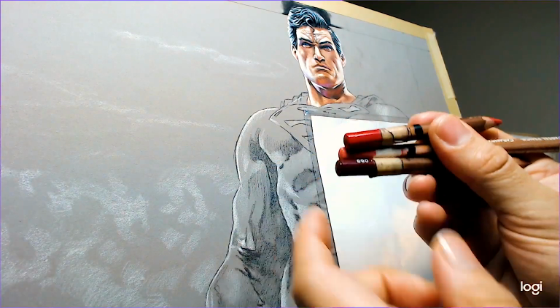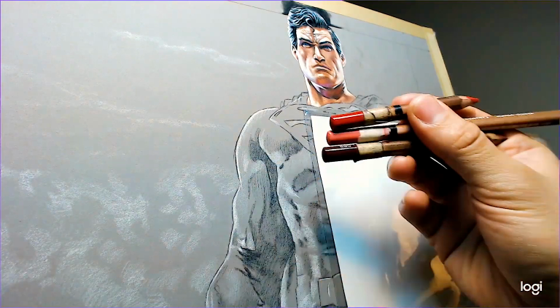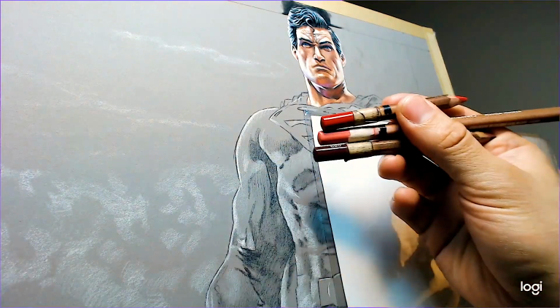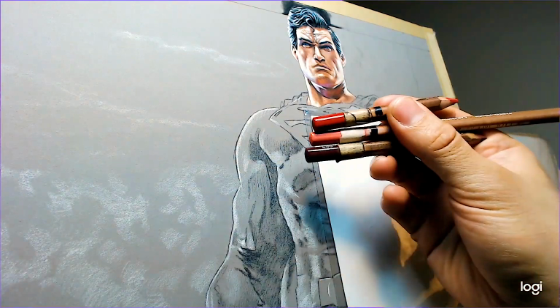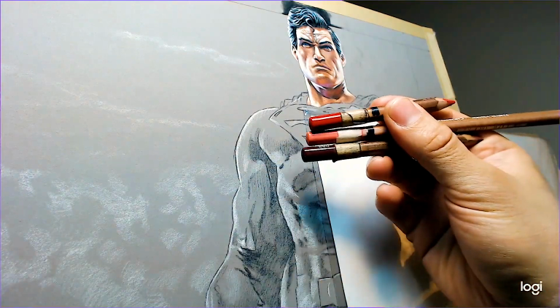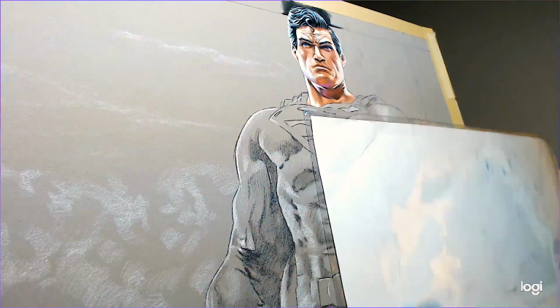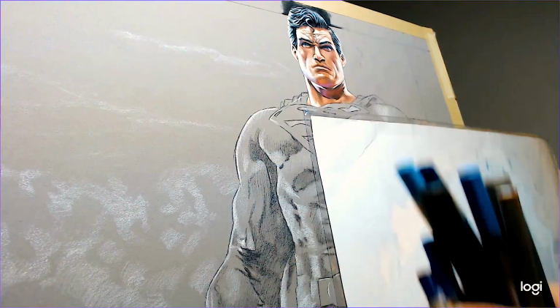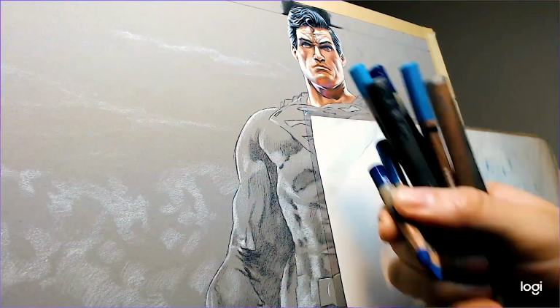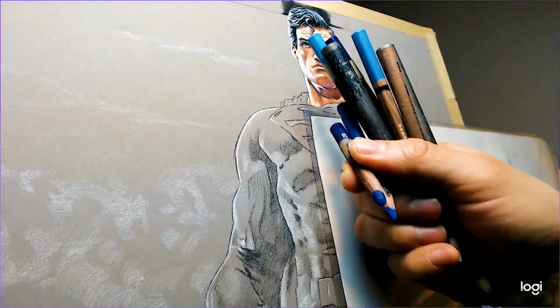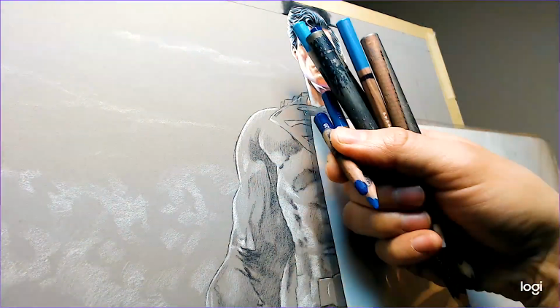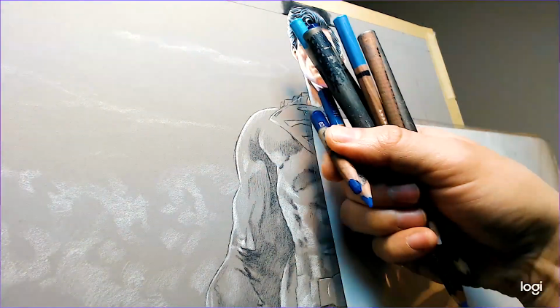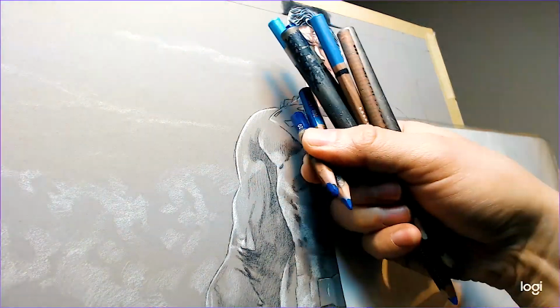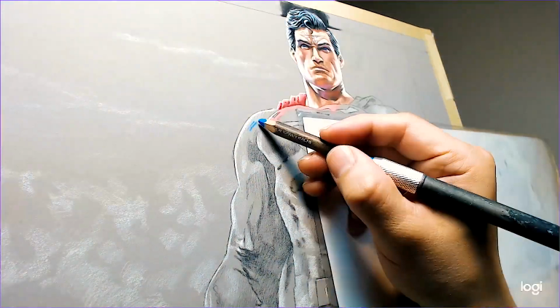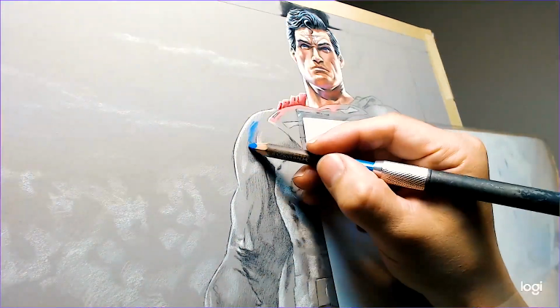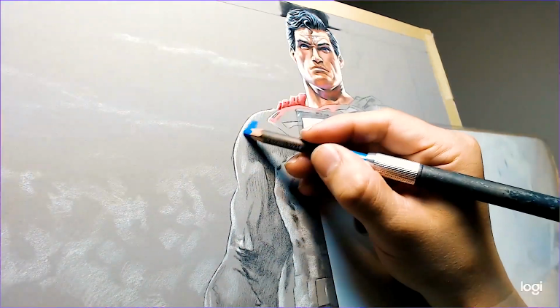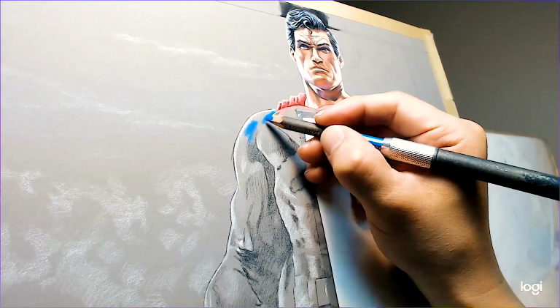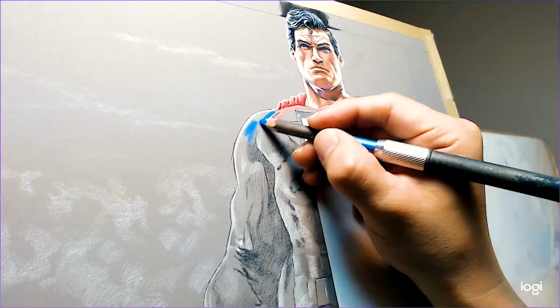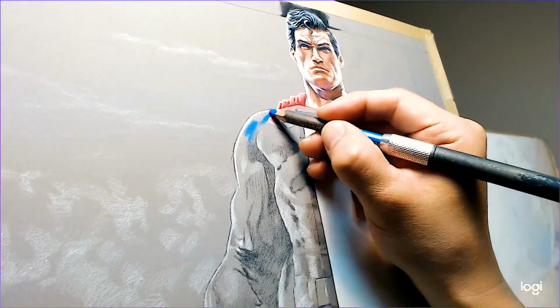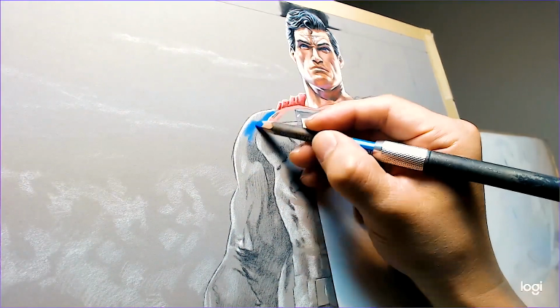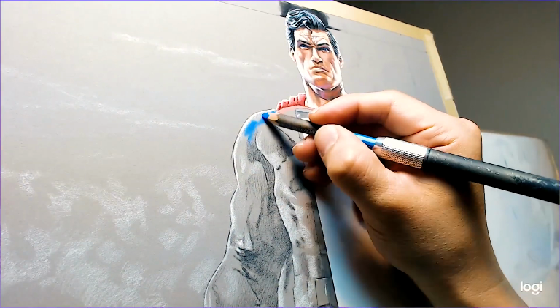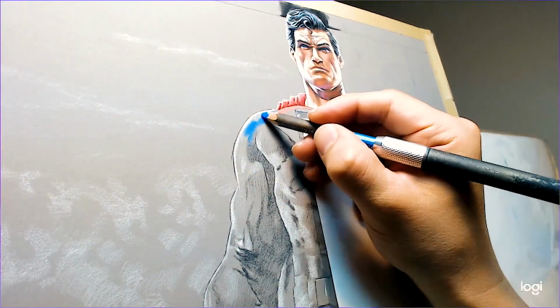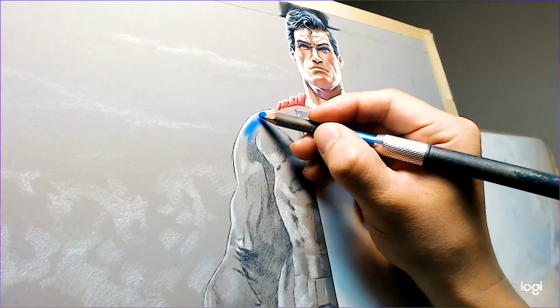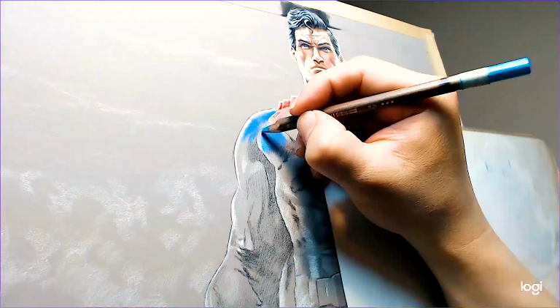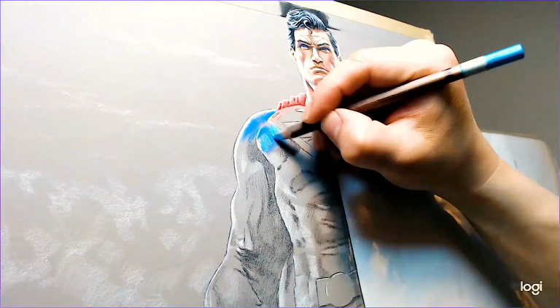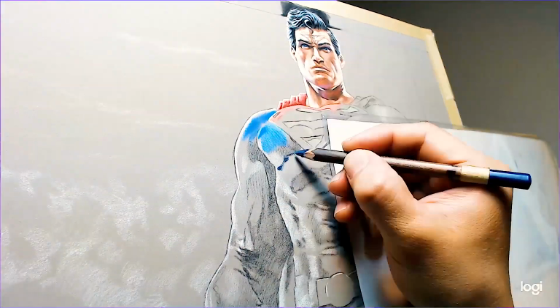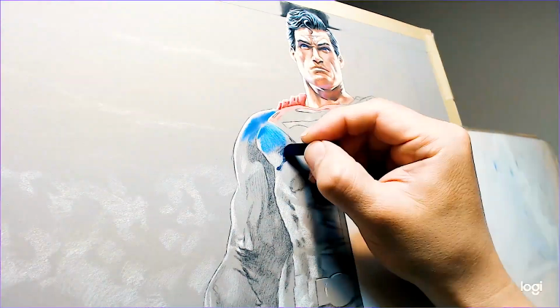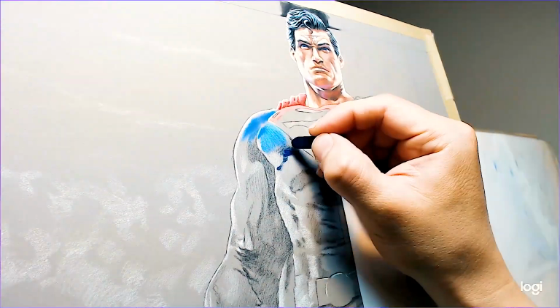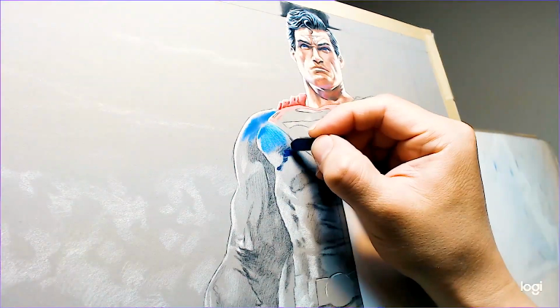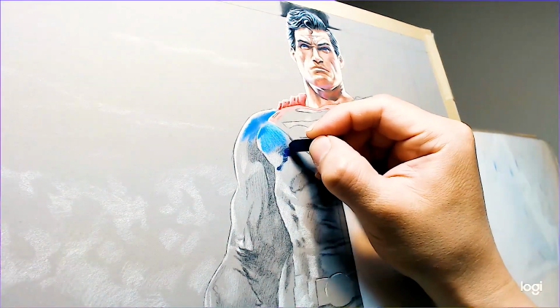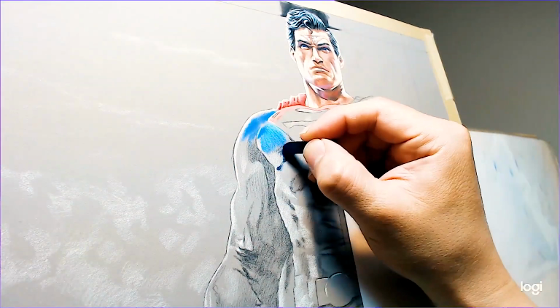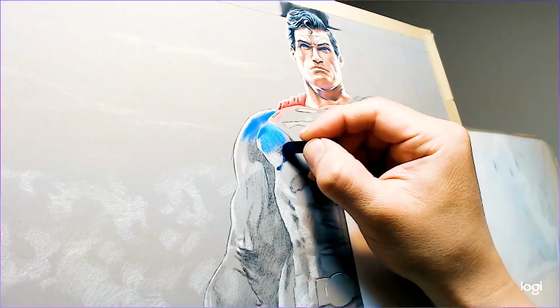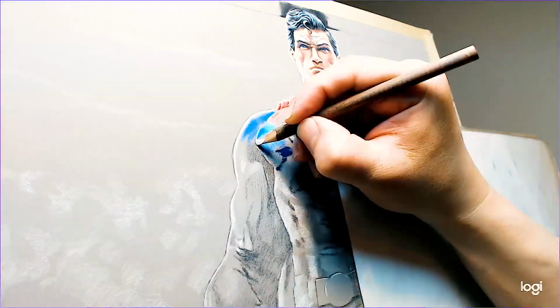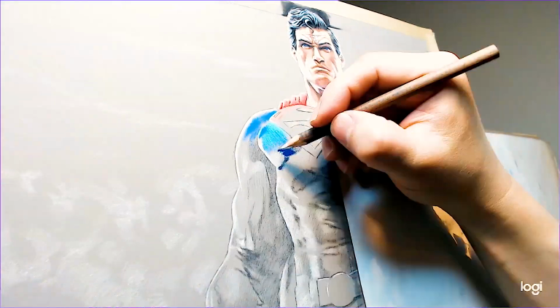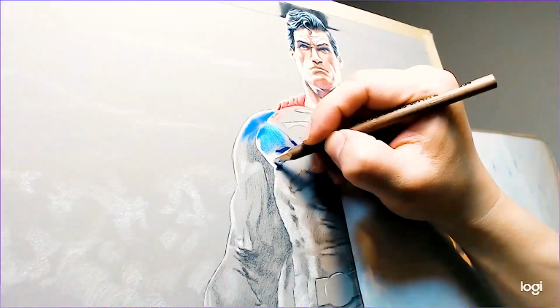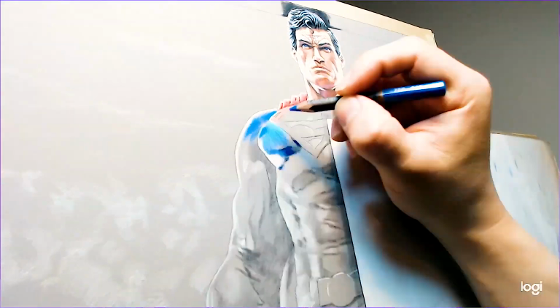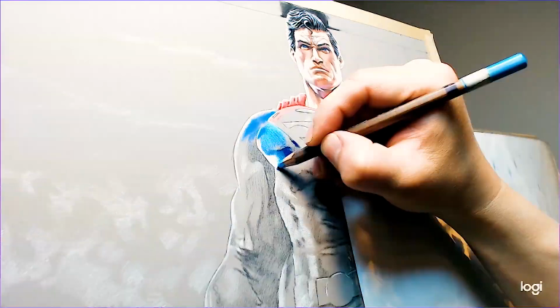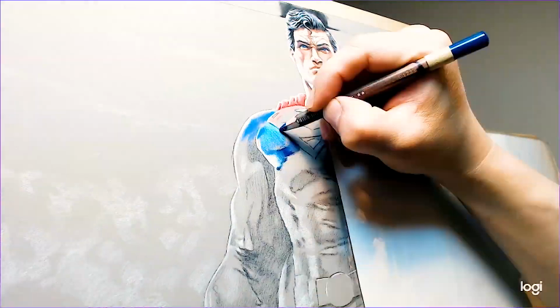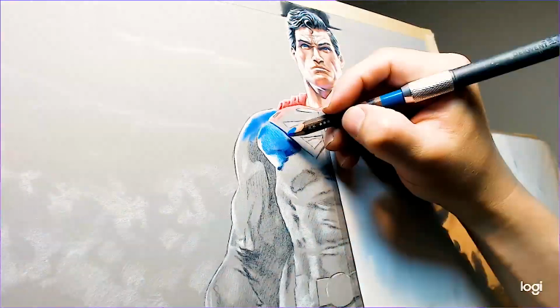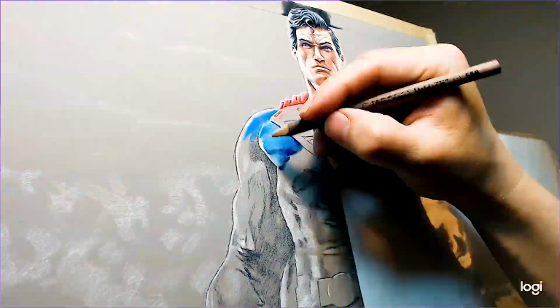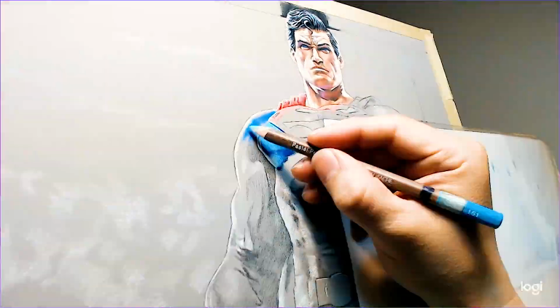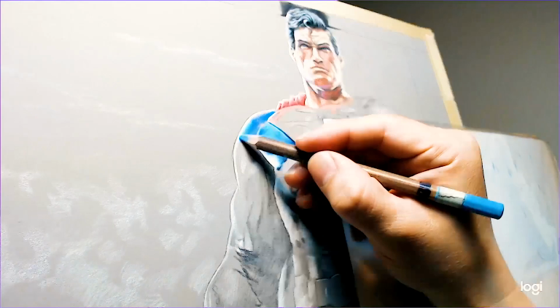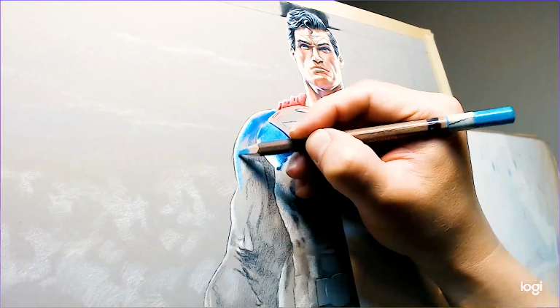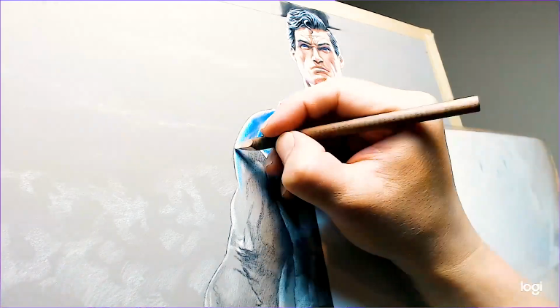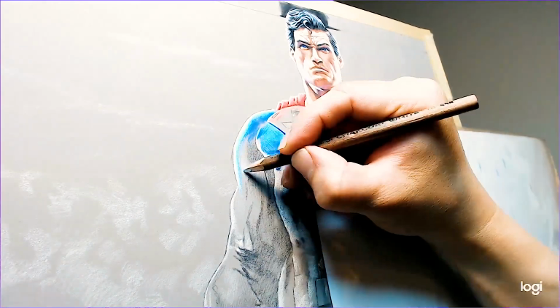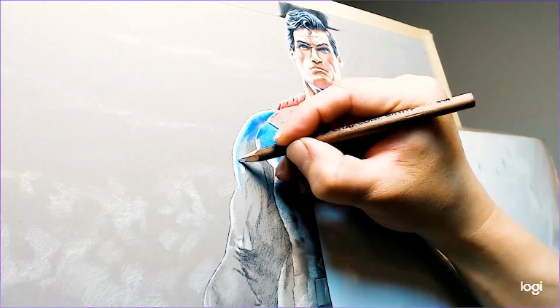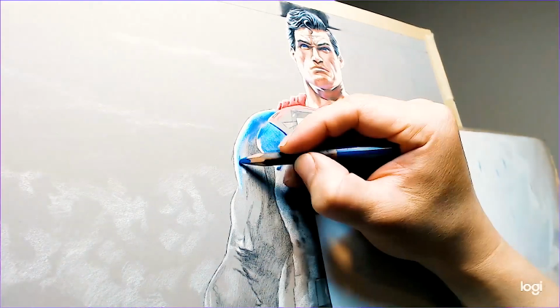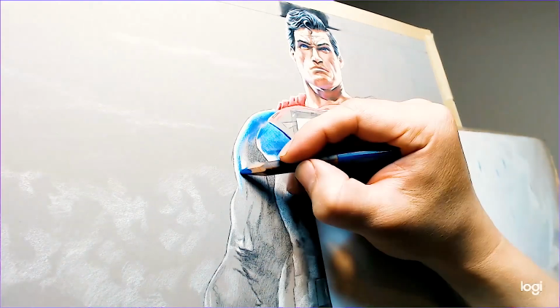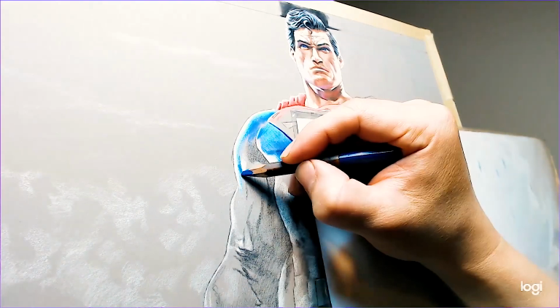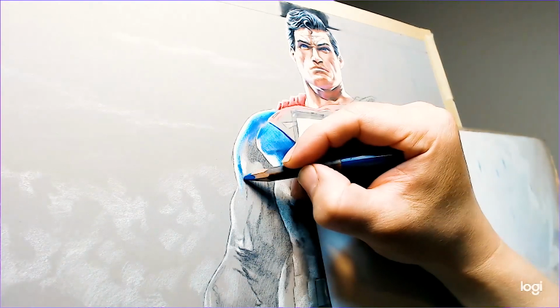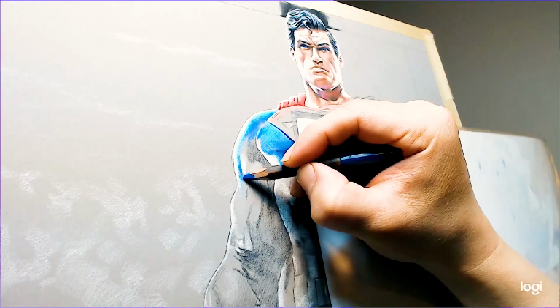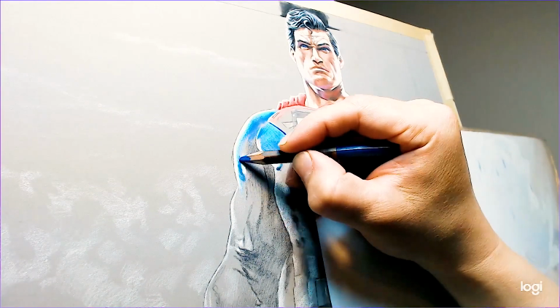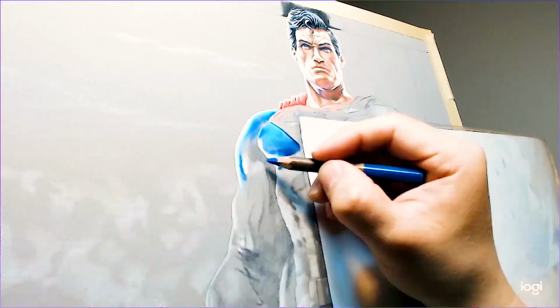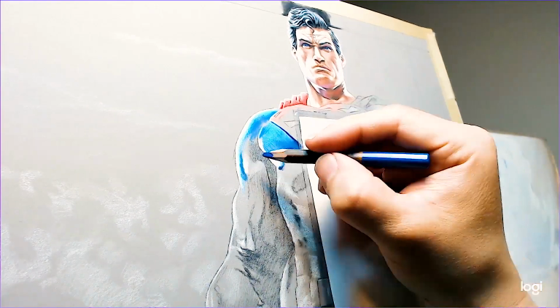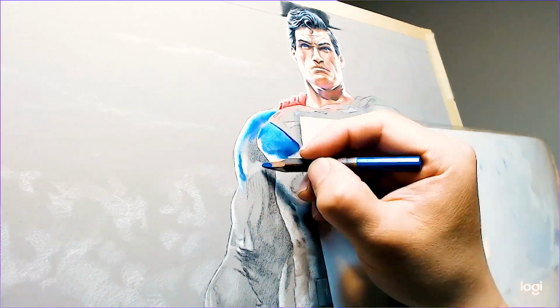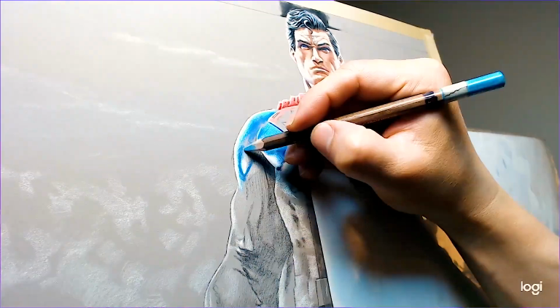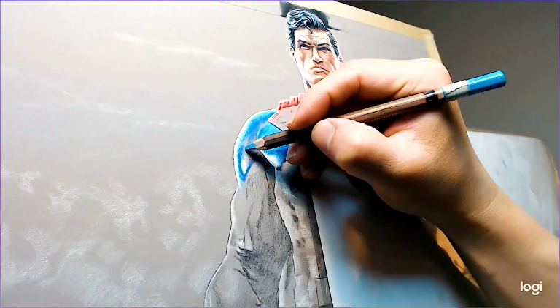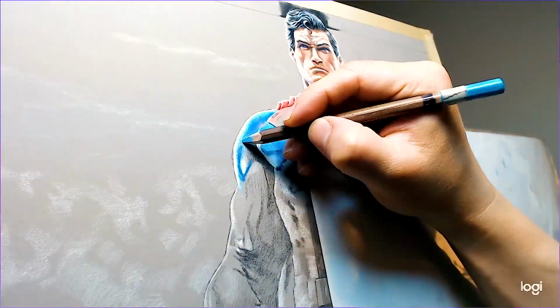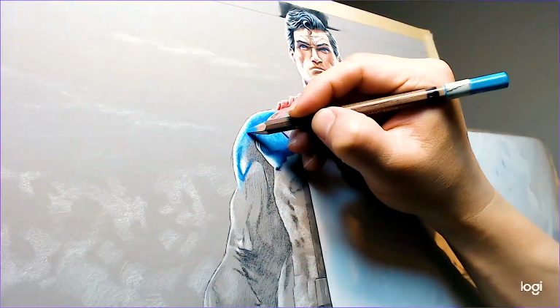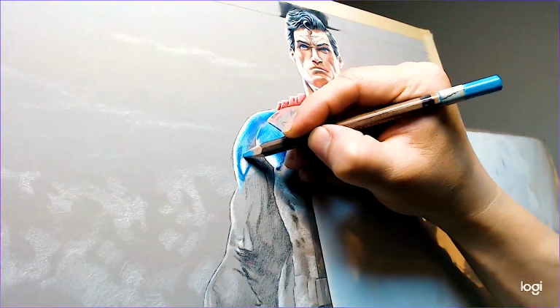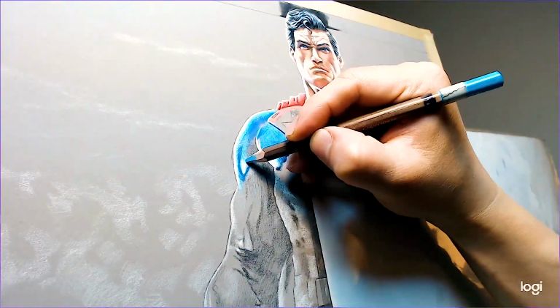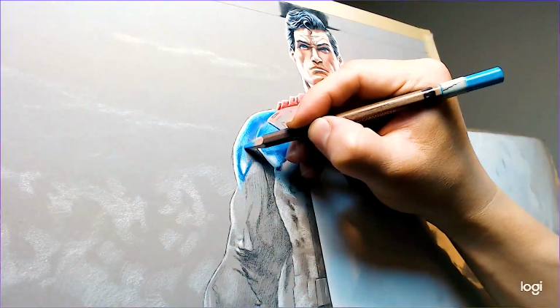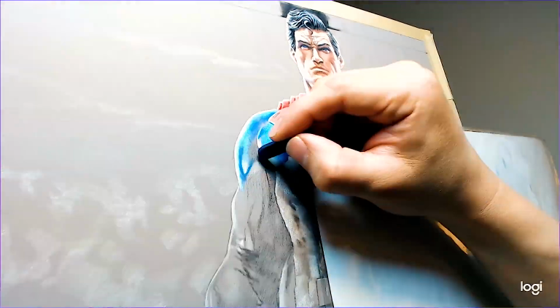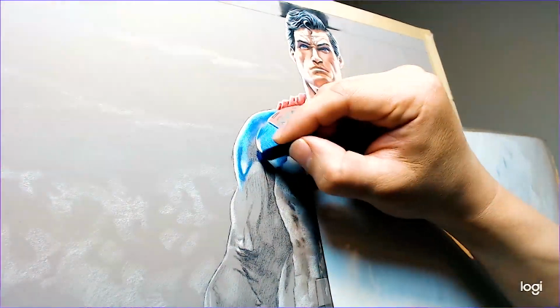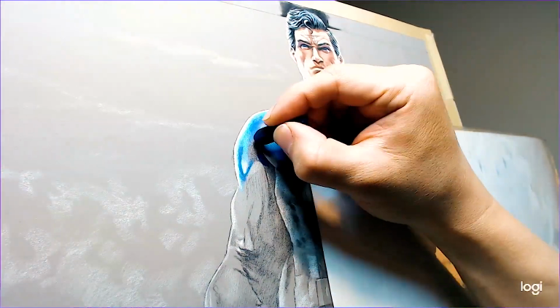Hello everyone, here's a quick tutorial on drawing Superman. I work with Caran d'Ache pastel pencils.